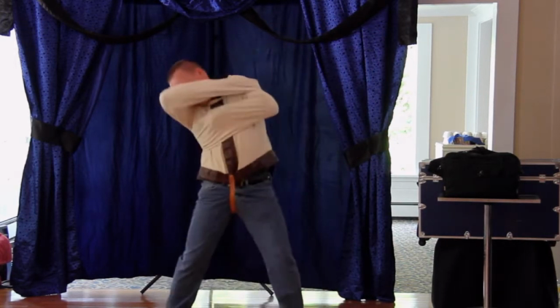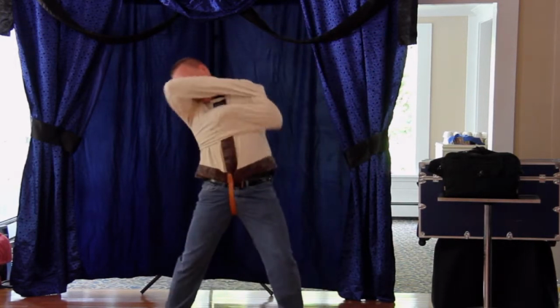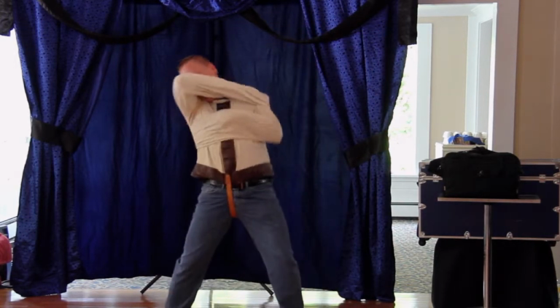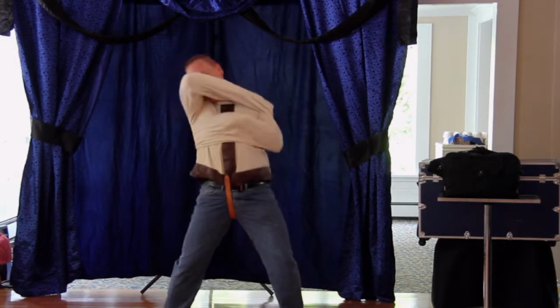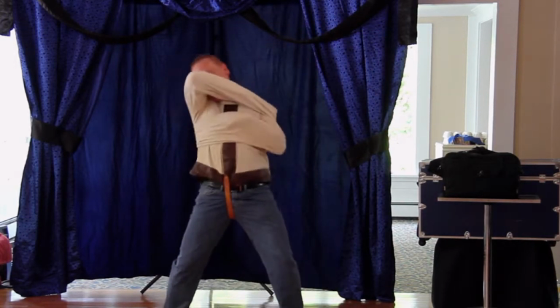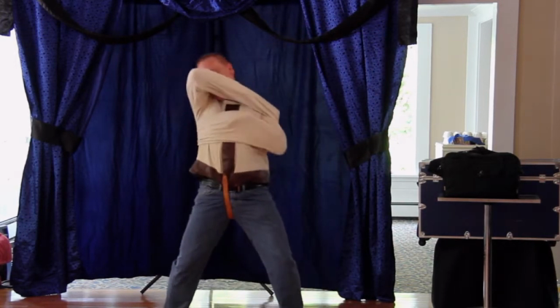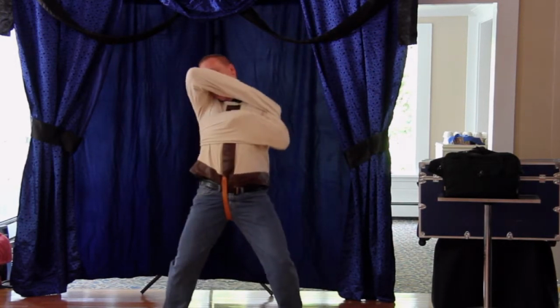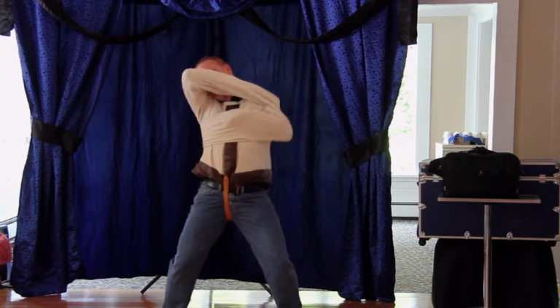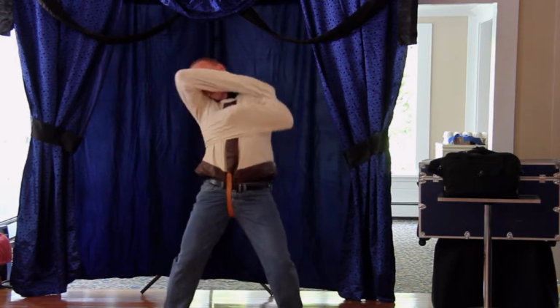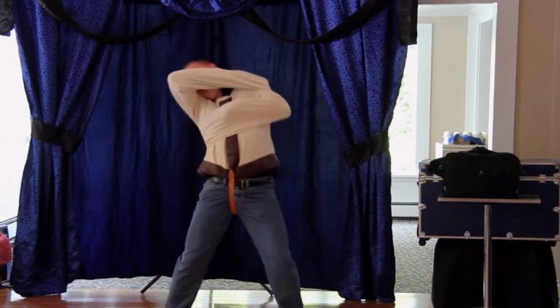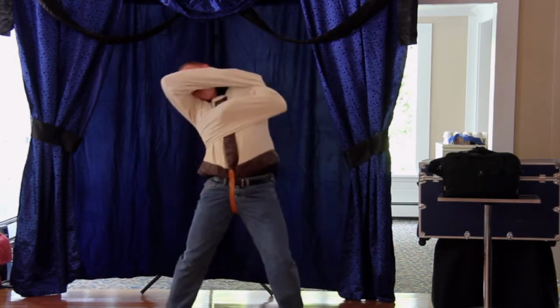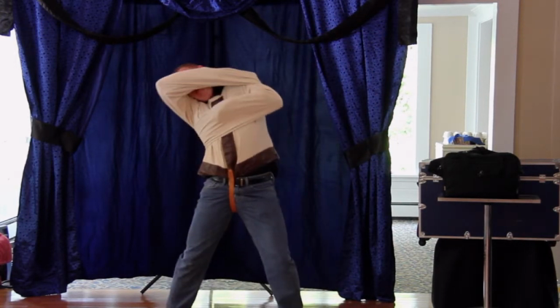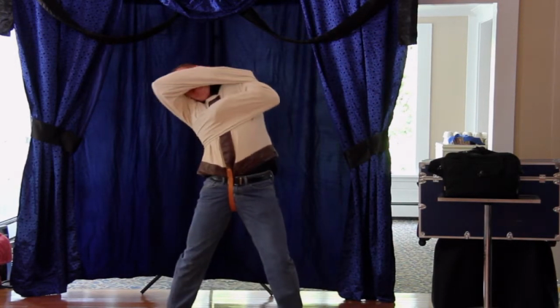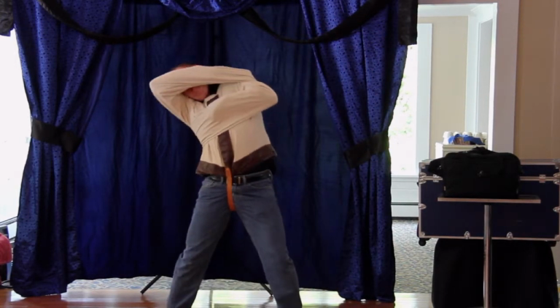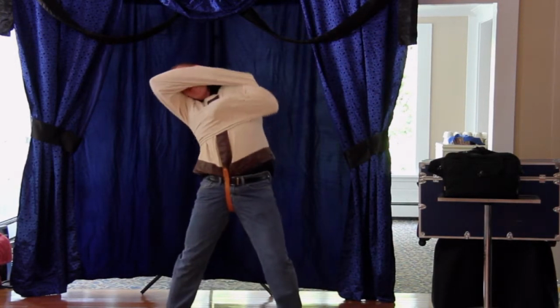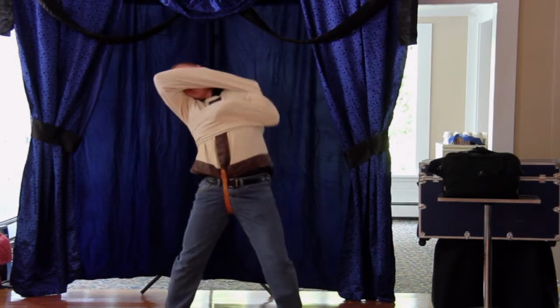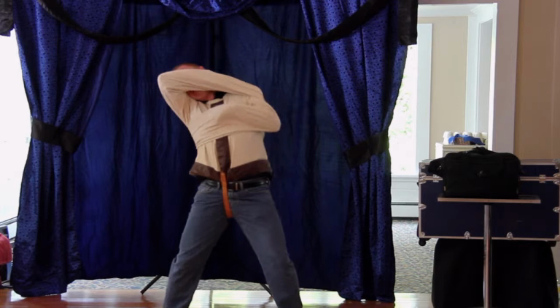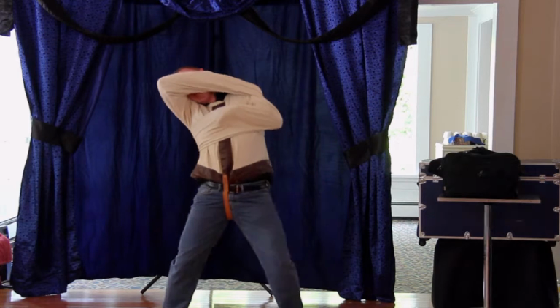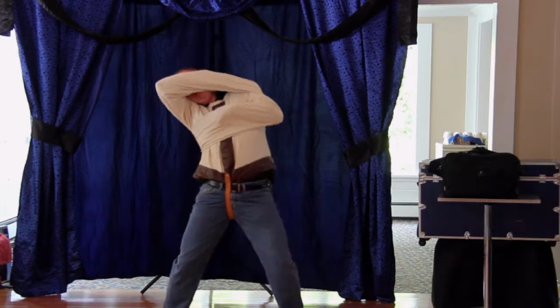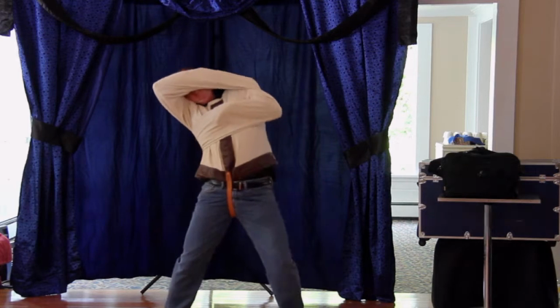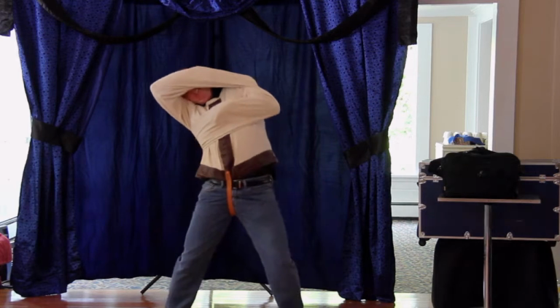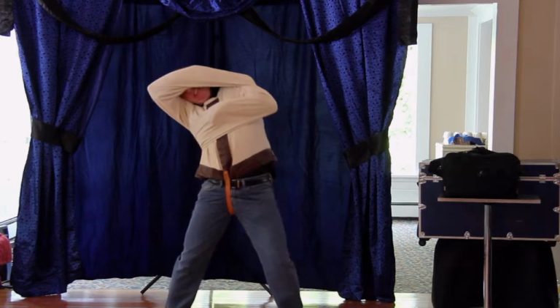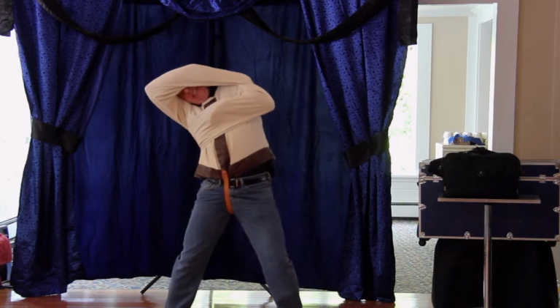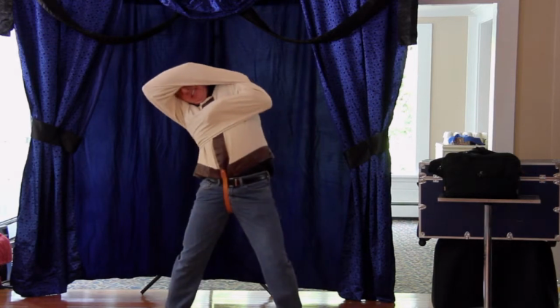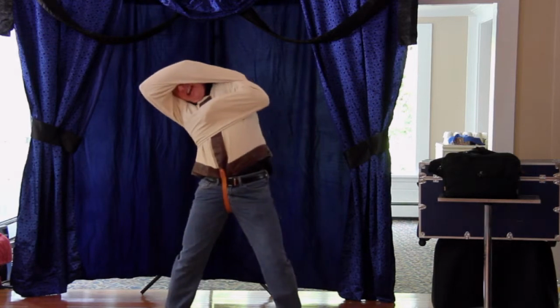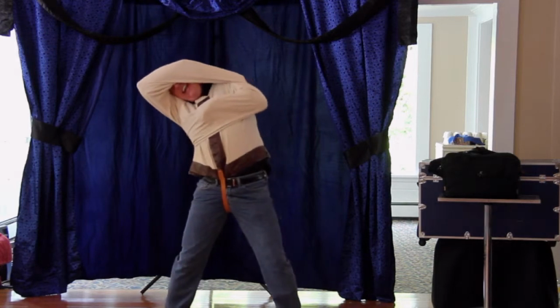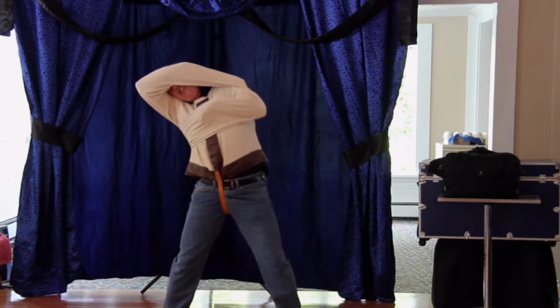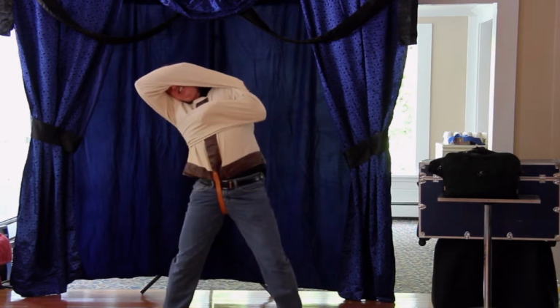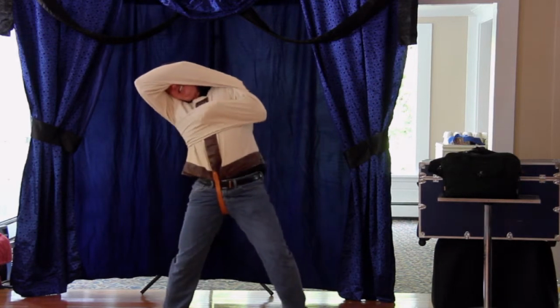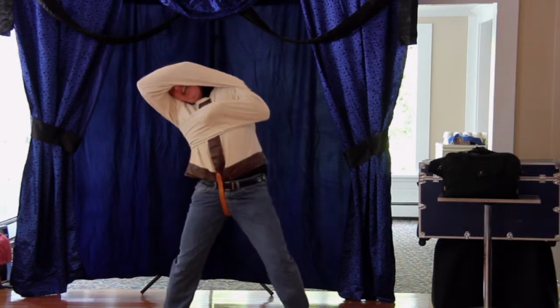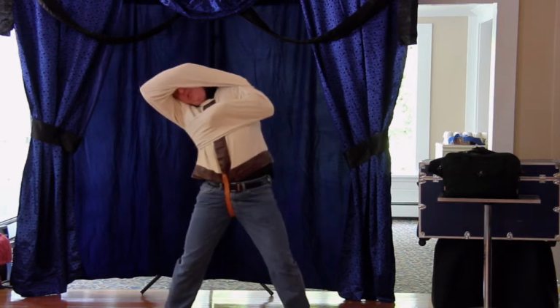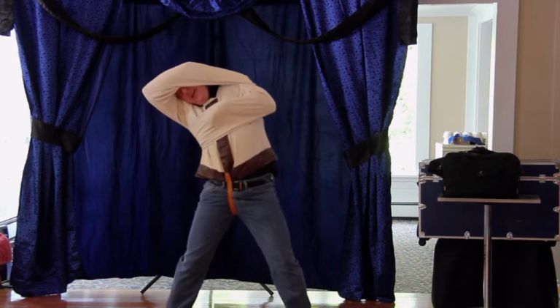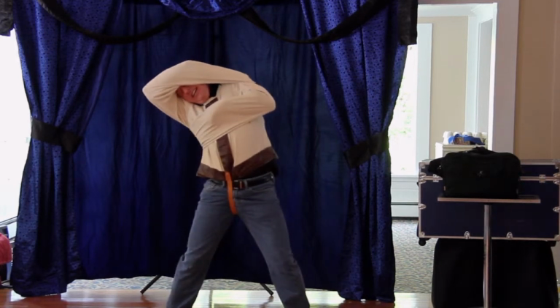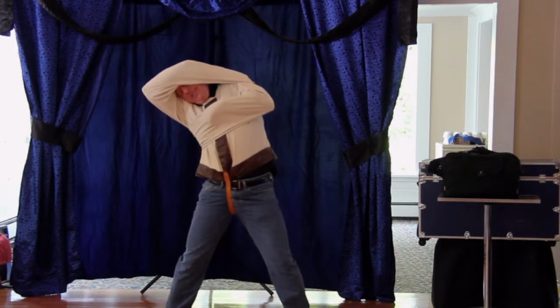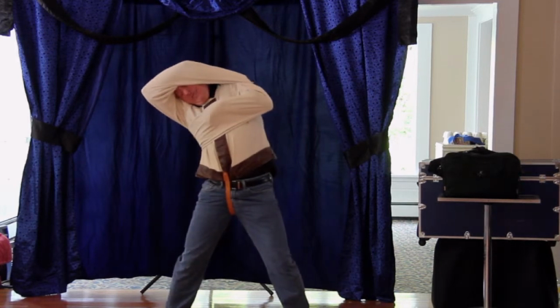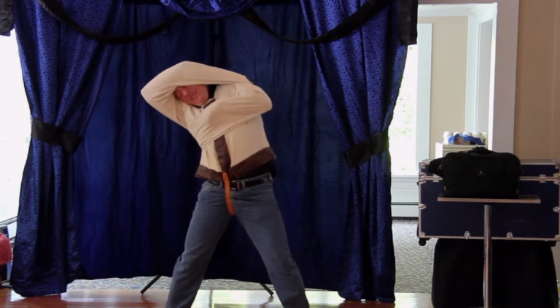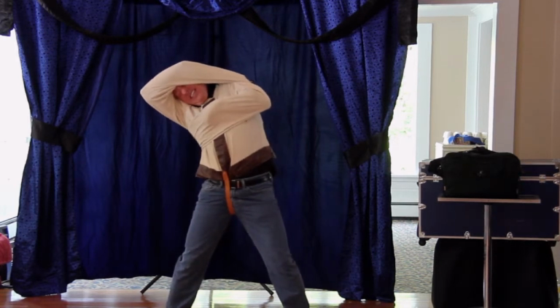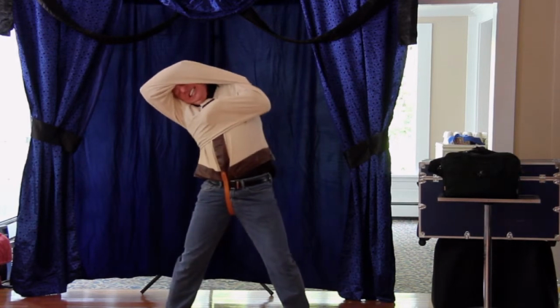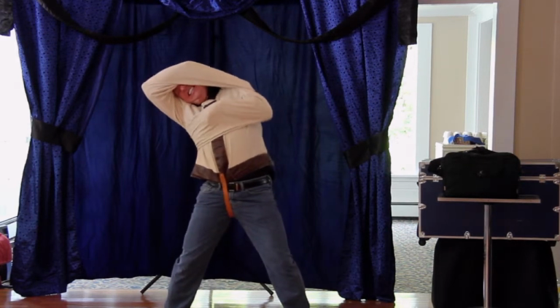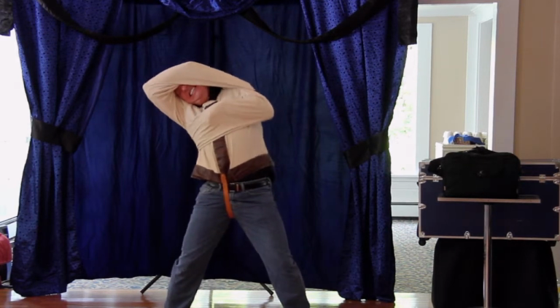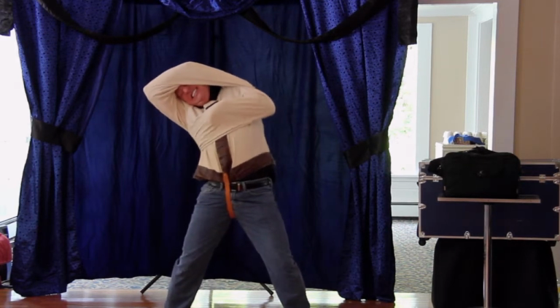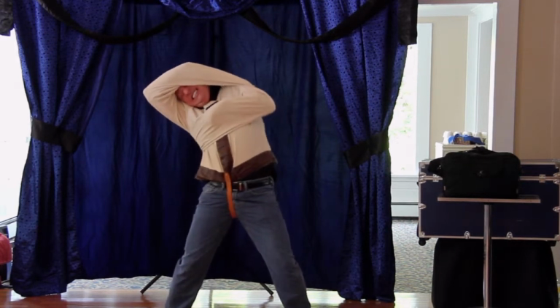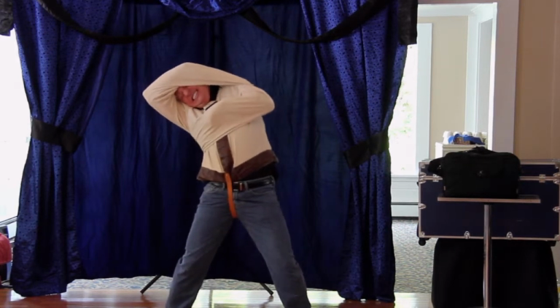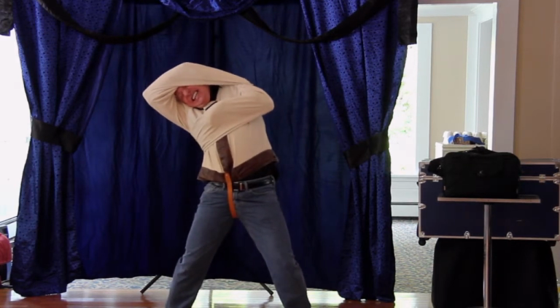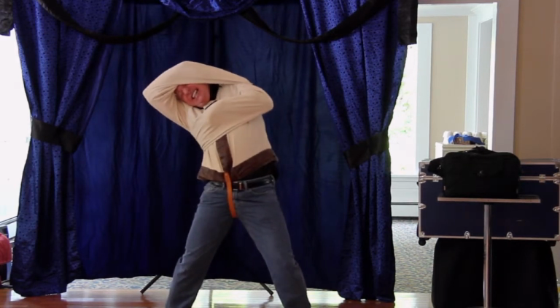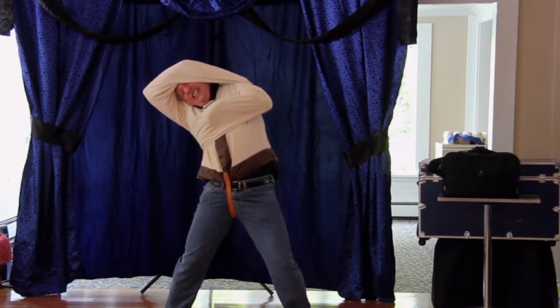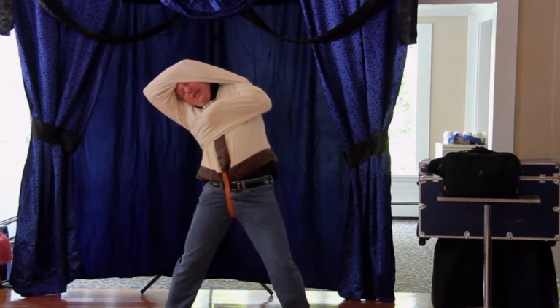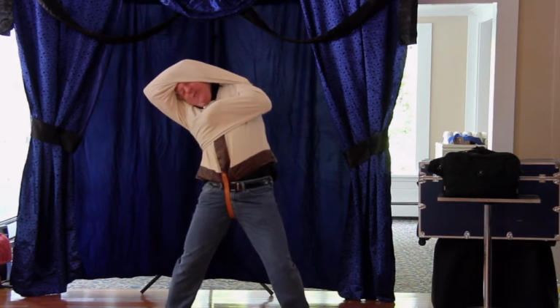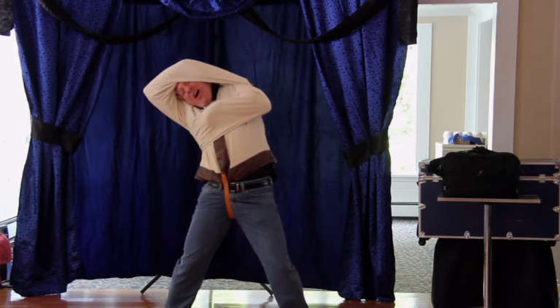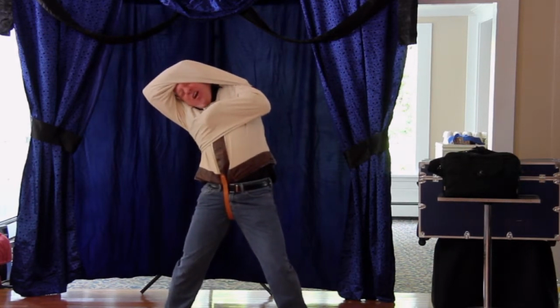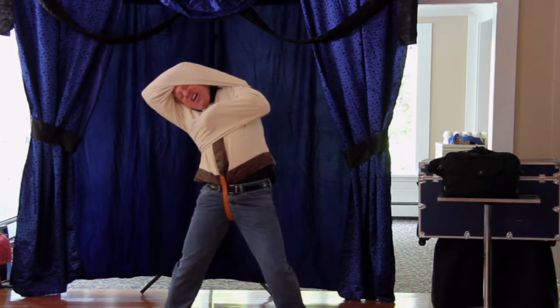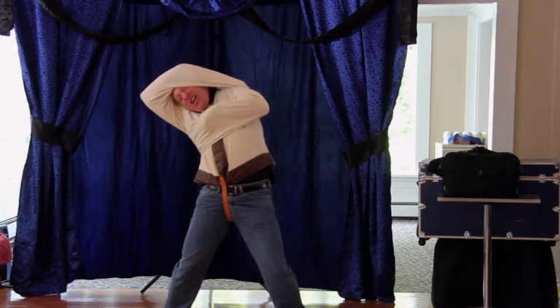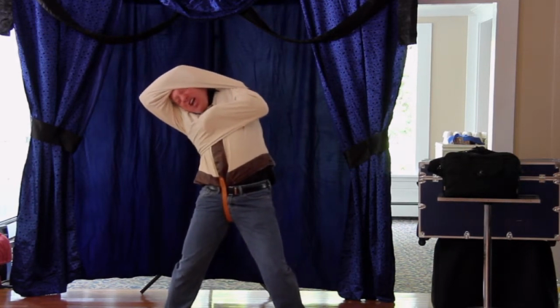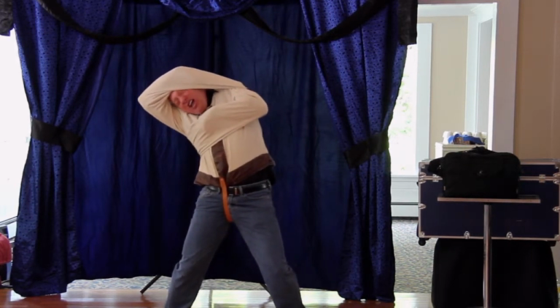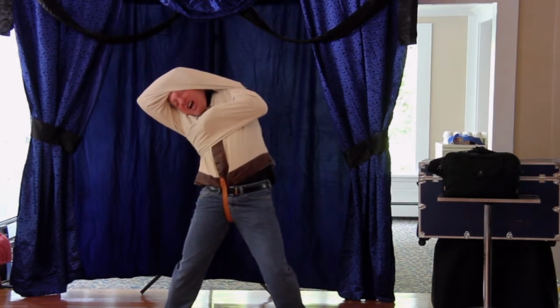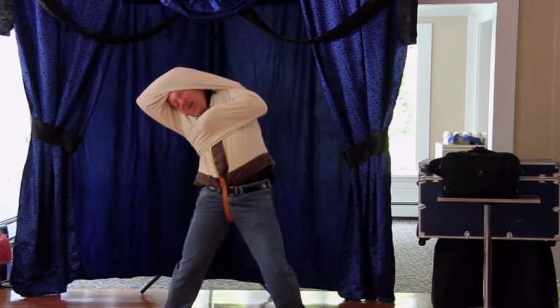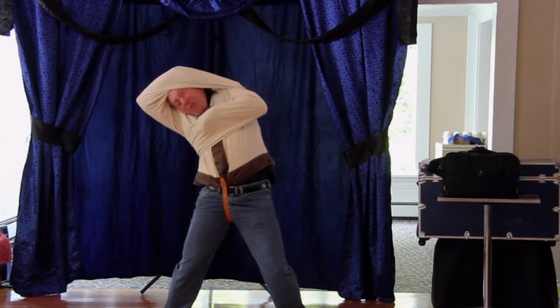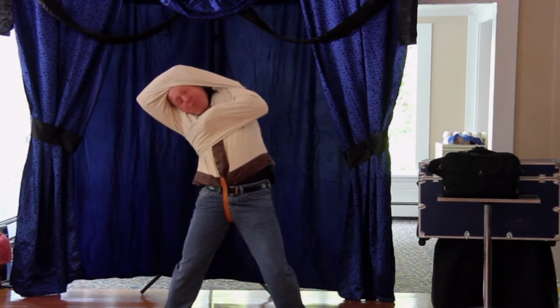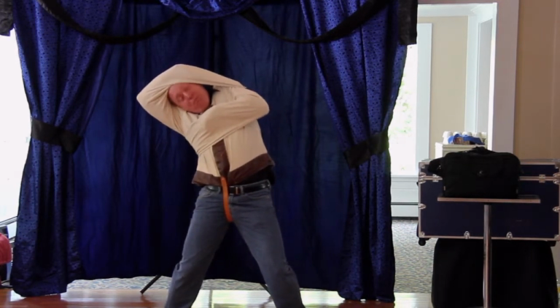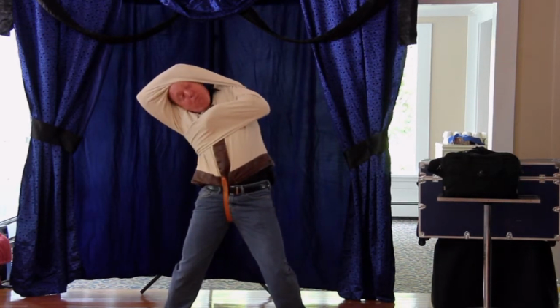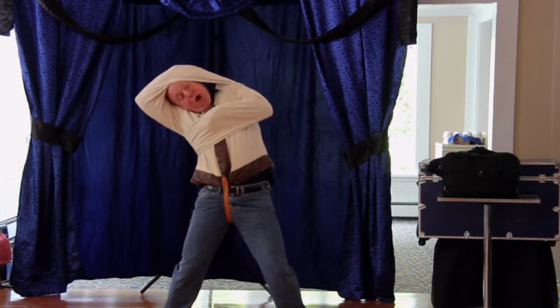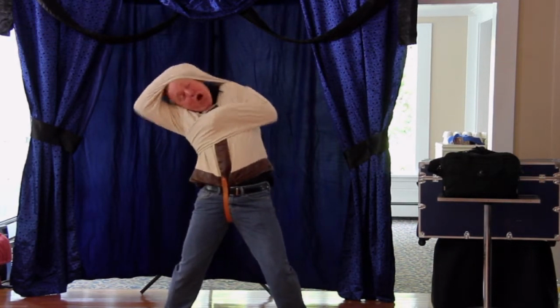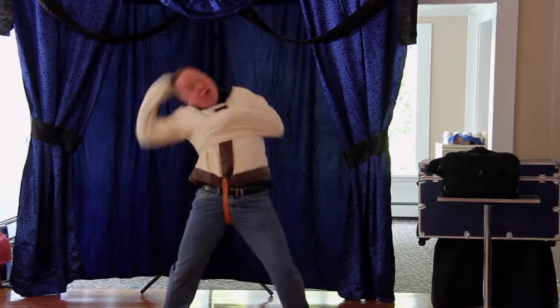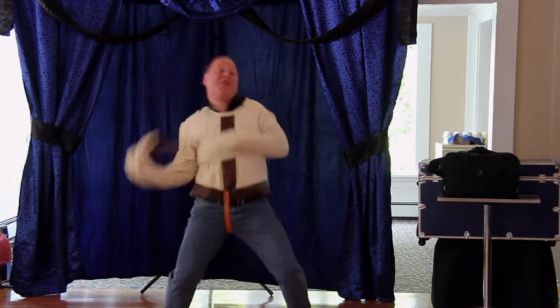All right, here we go! Ladies and gentlemen, it's the miracle of birth!